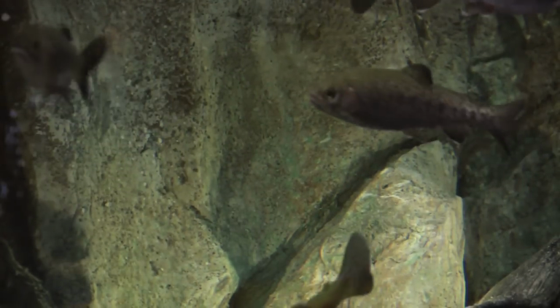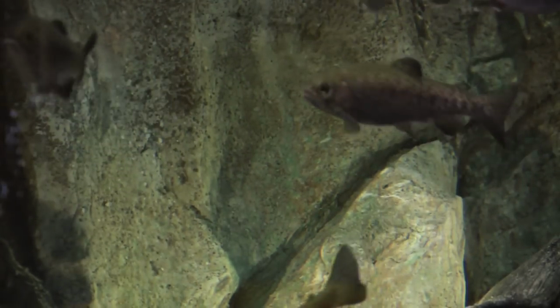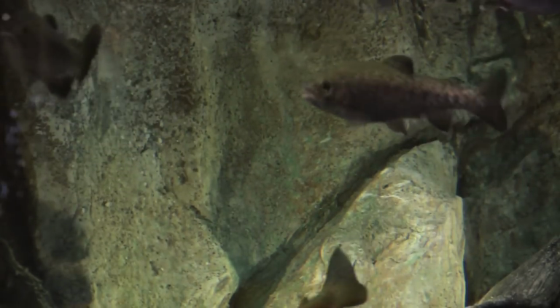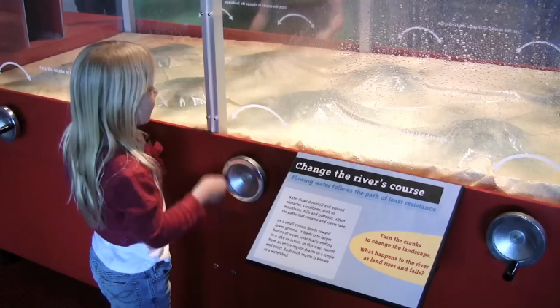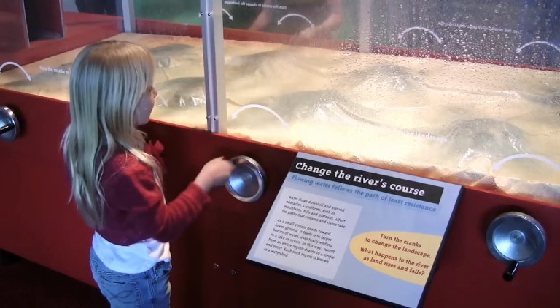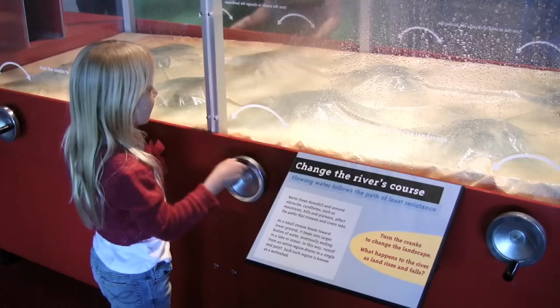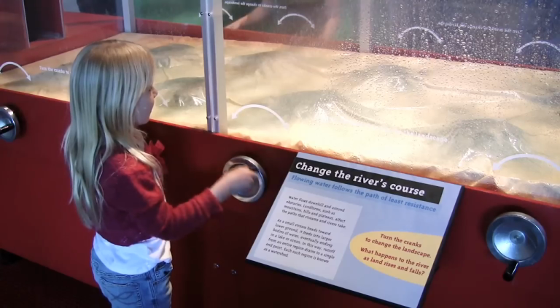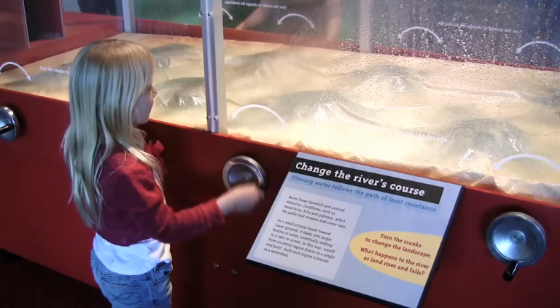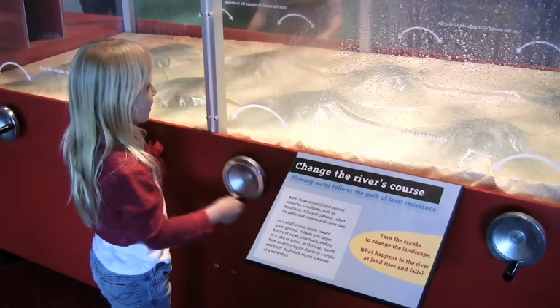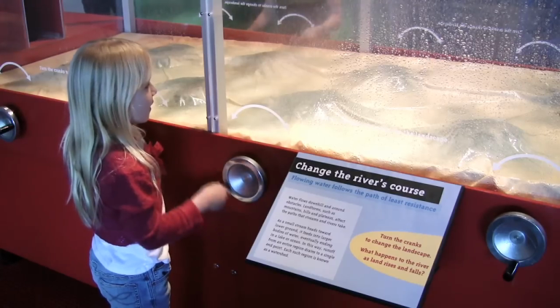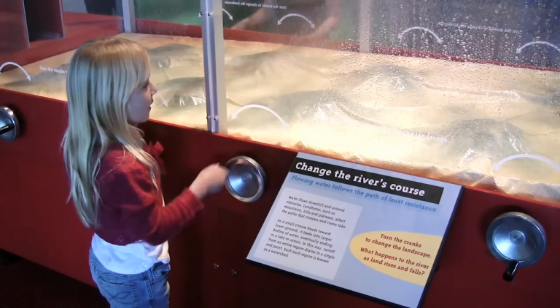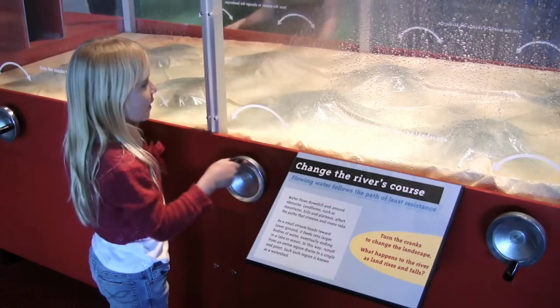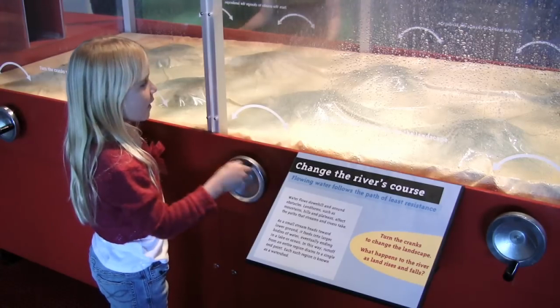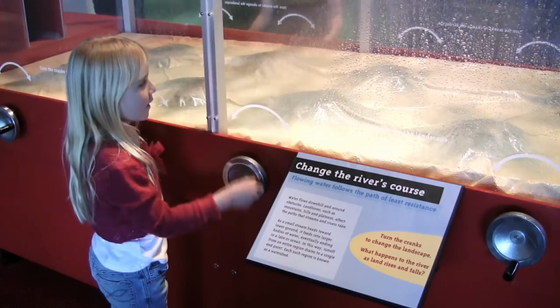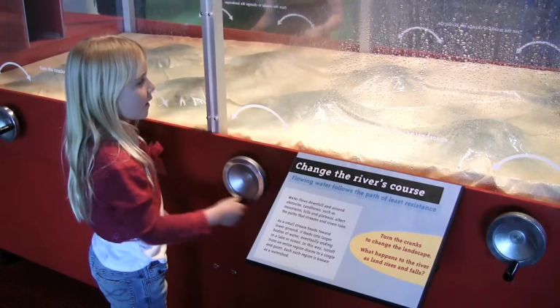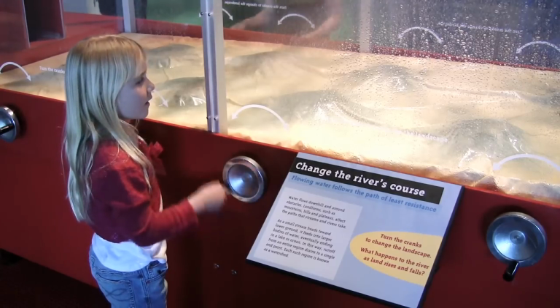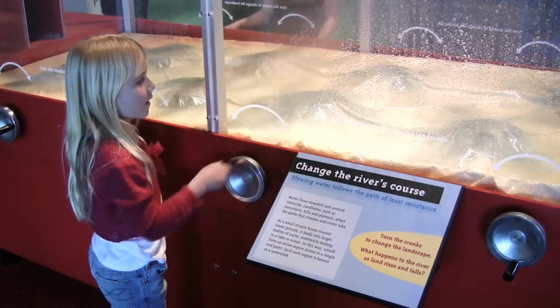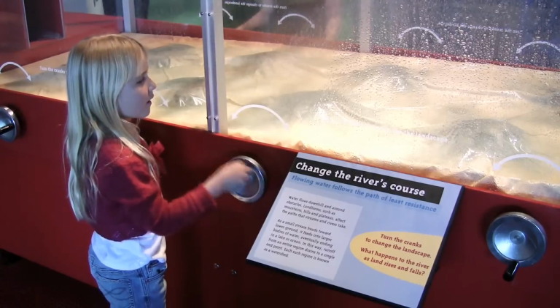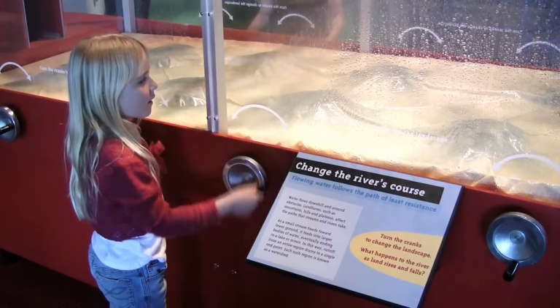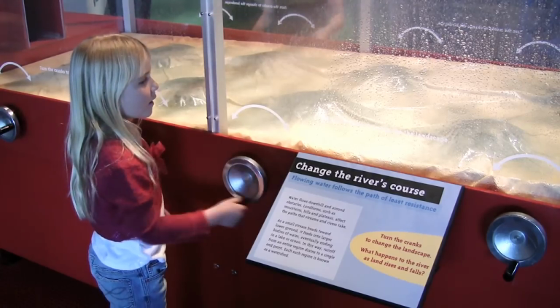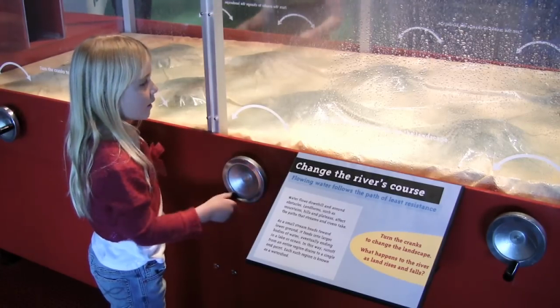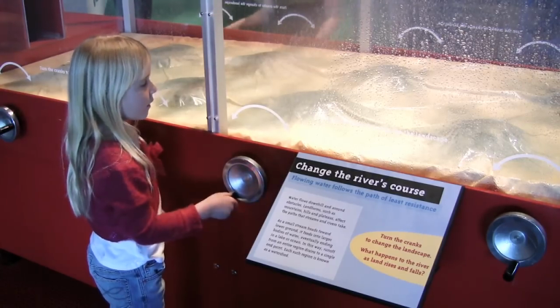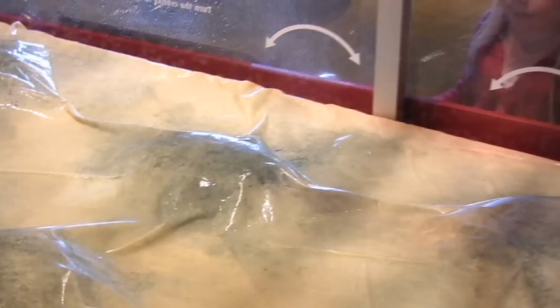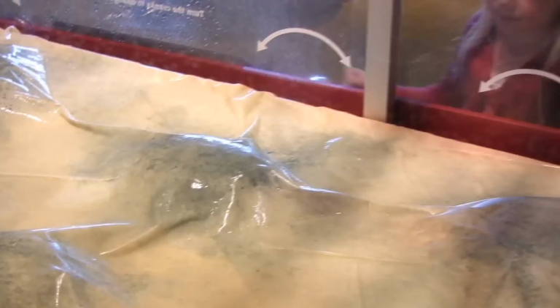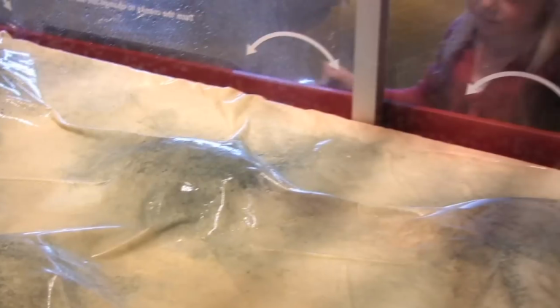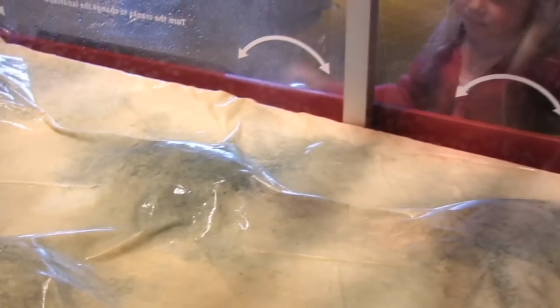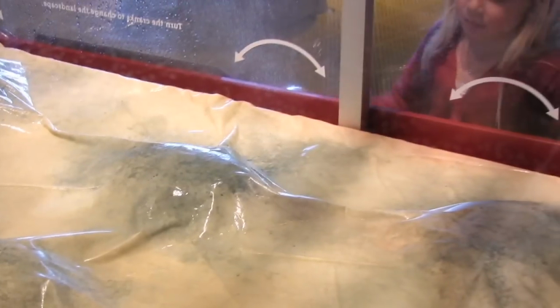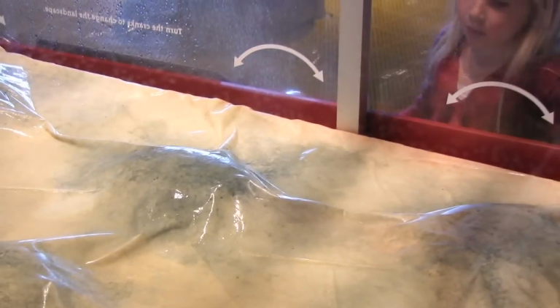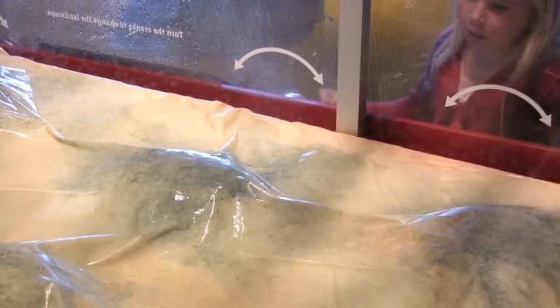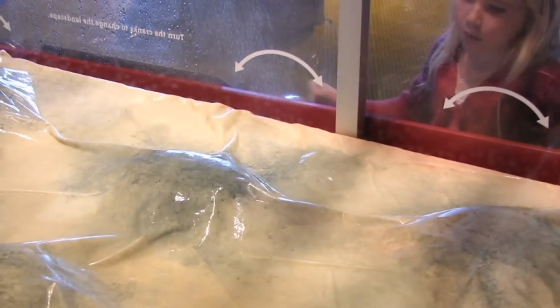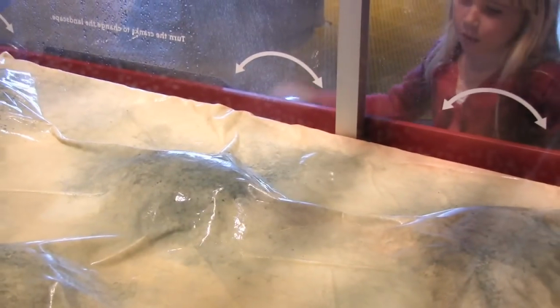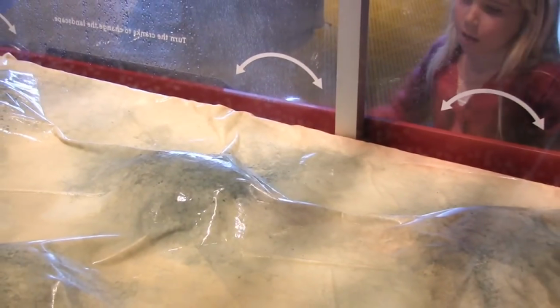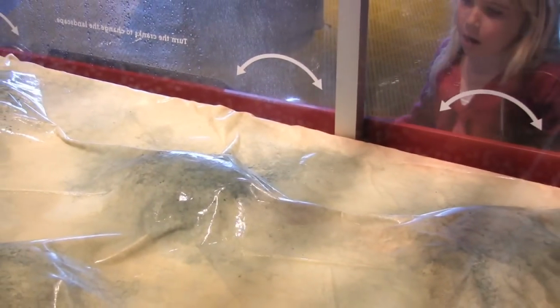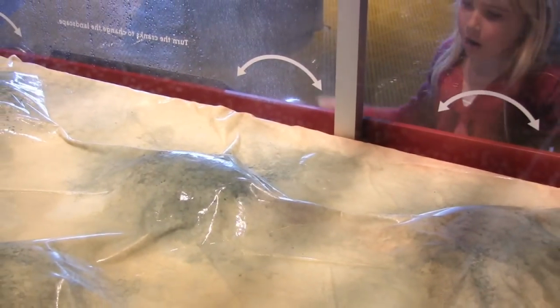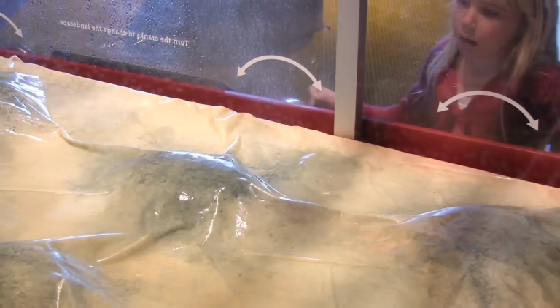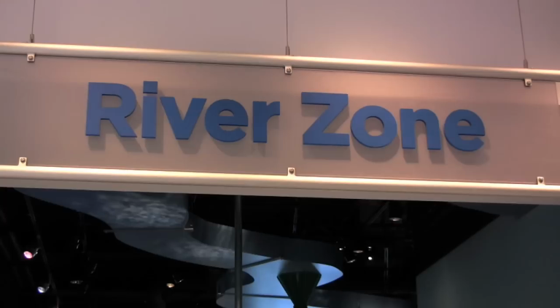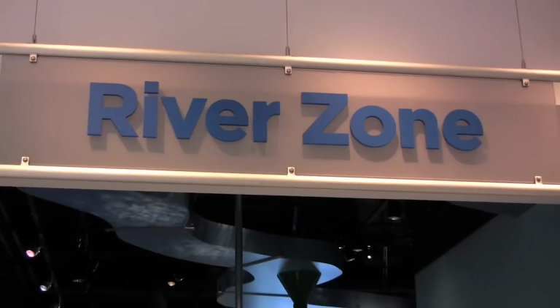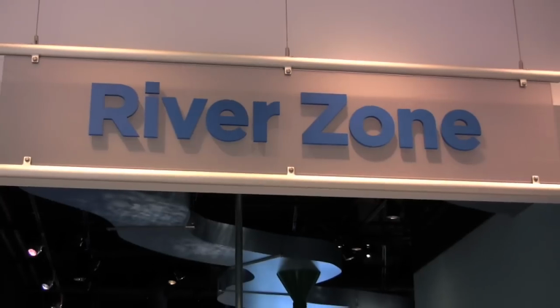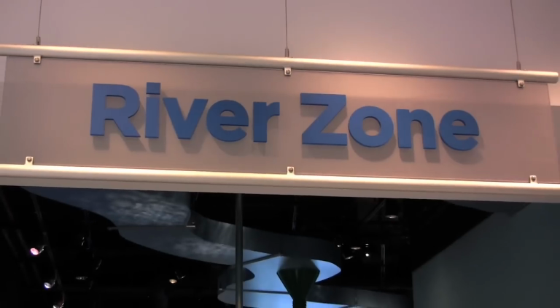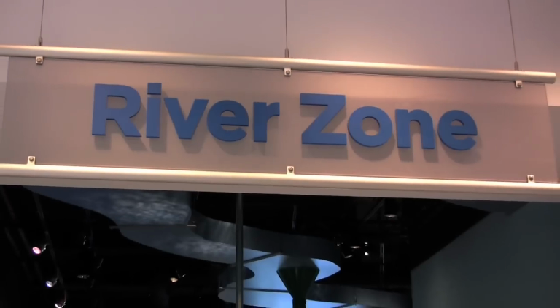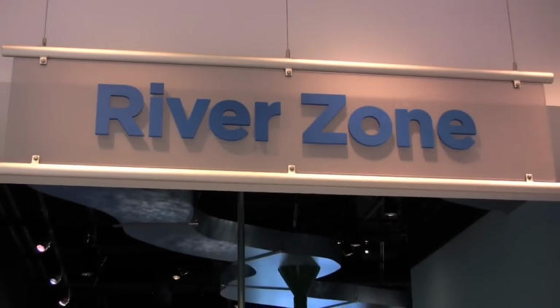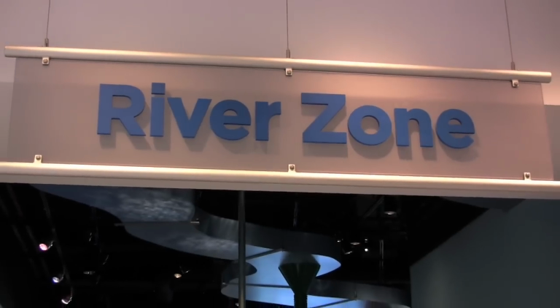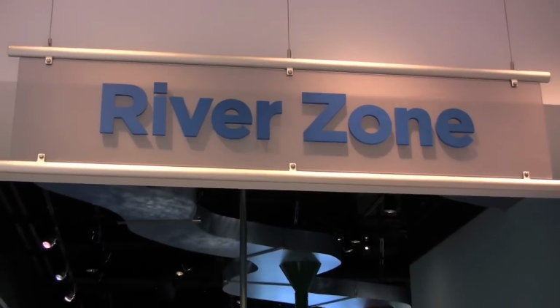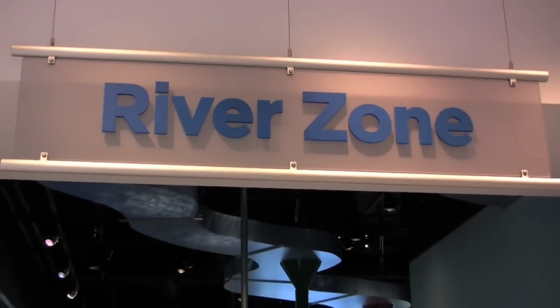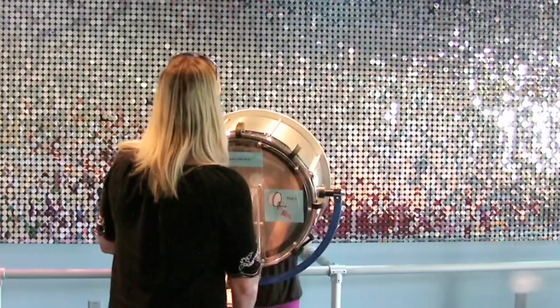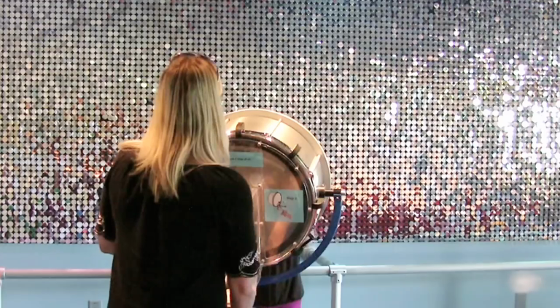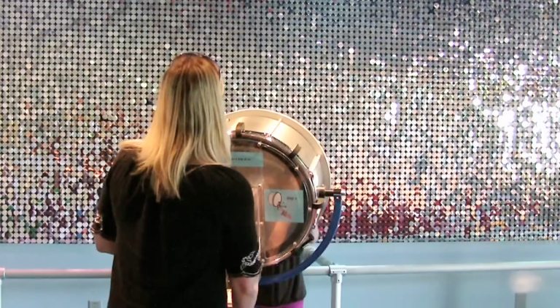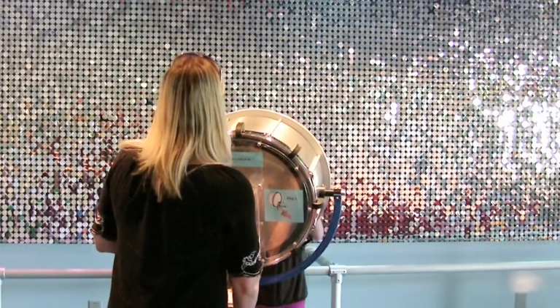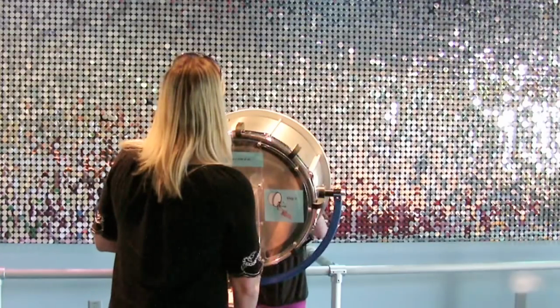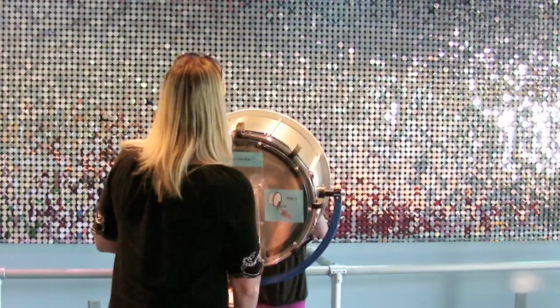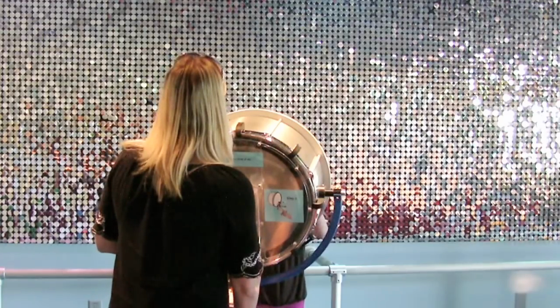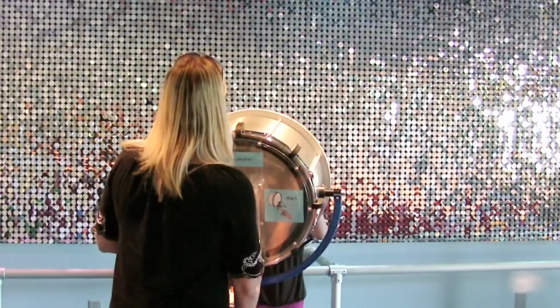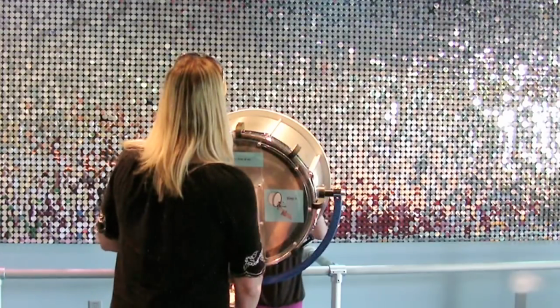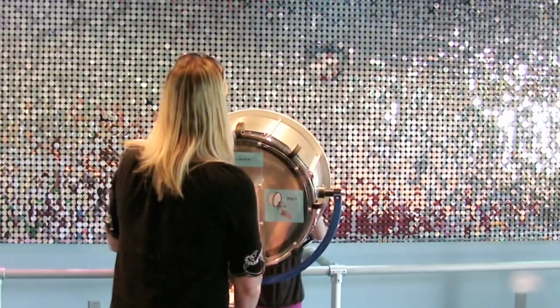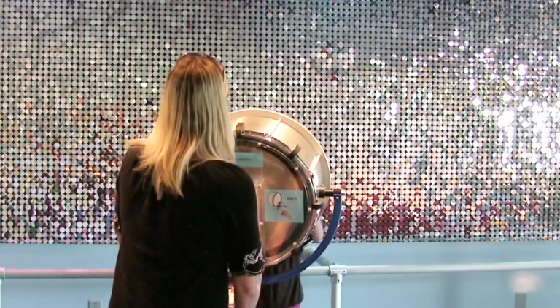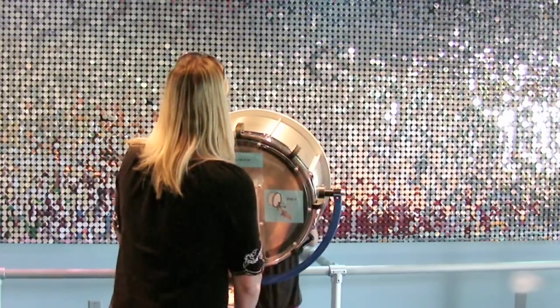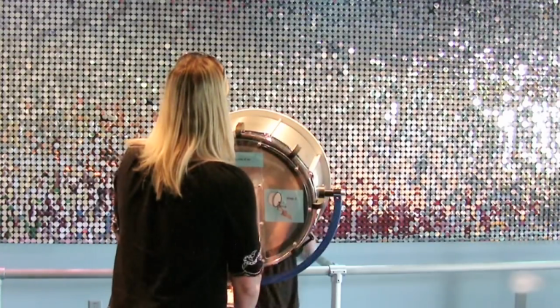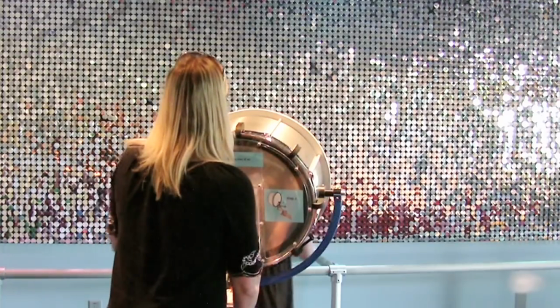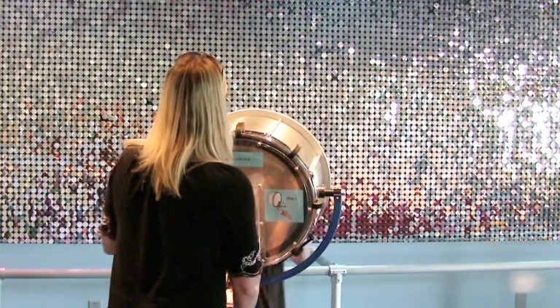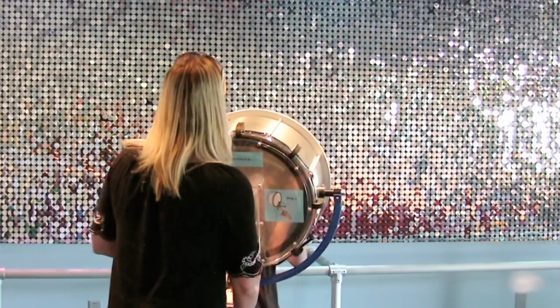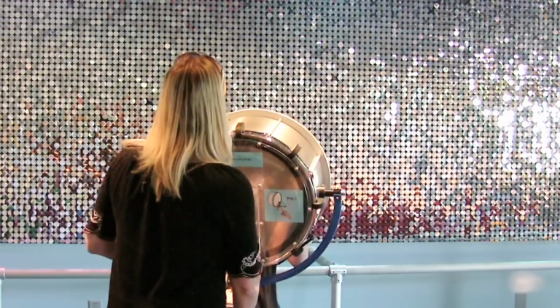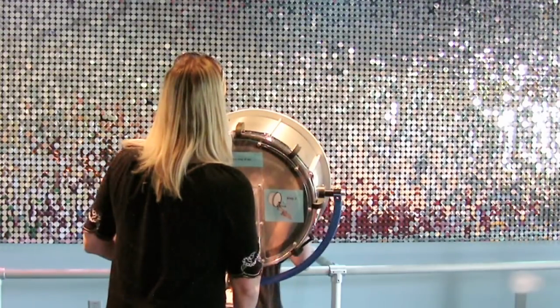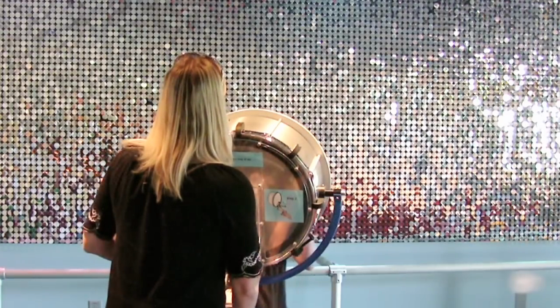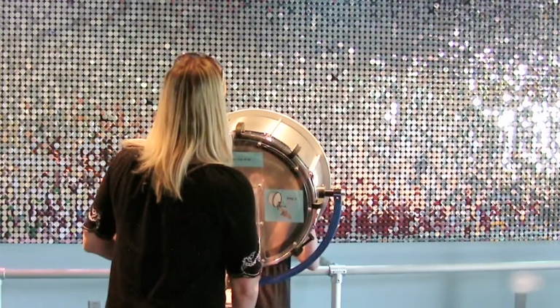To learn more about air and water currents, check out the River Zone, where you can shoot air into a wall of rippling sequins.